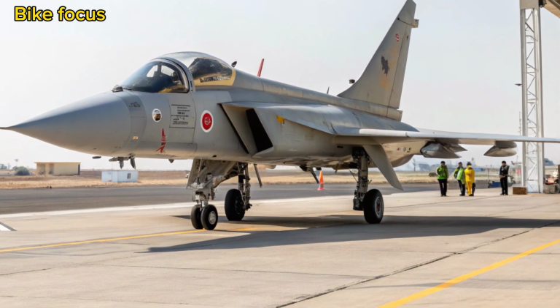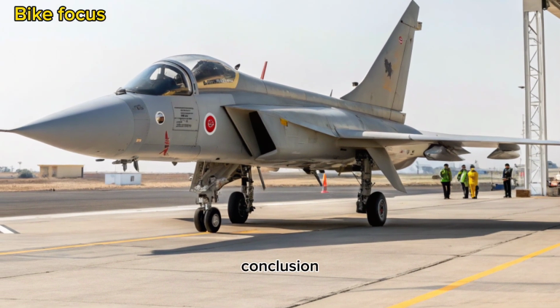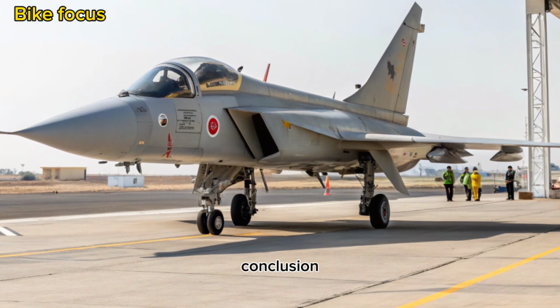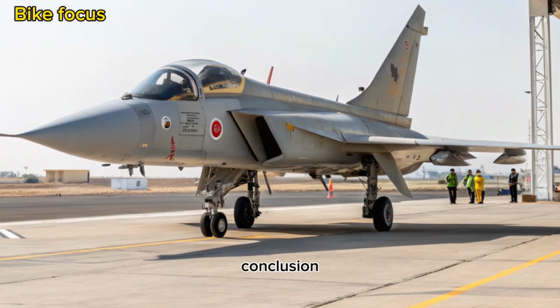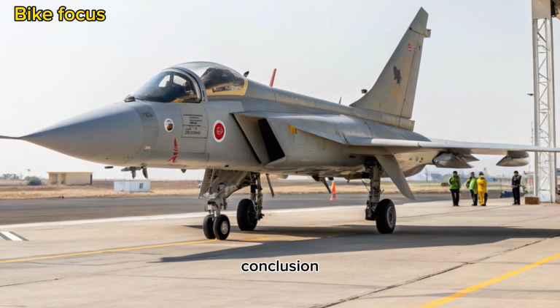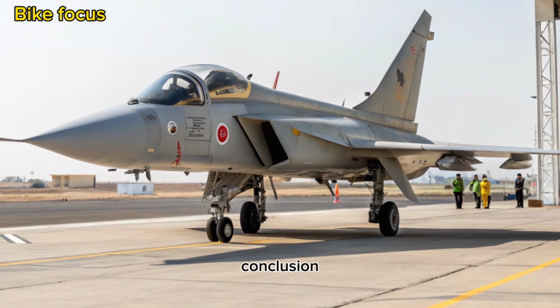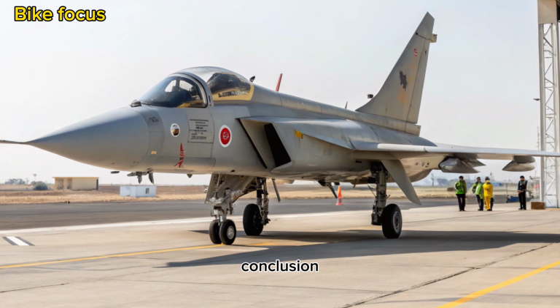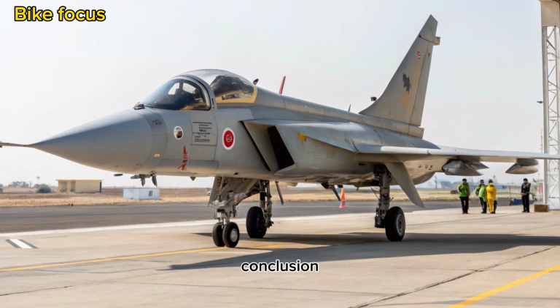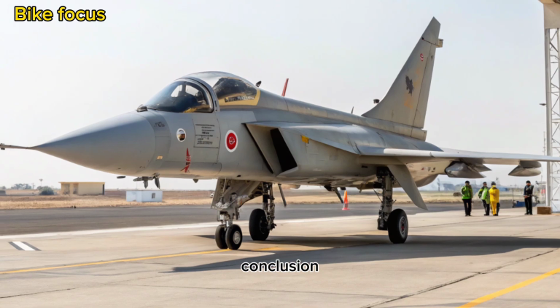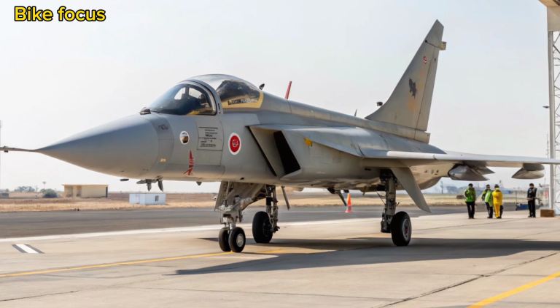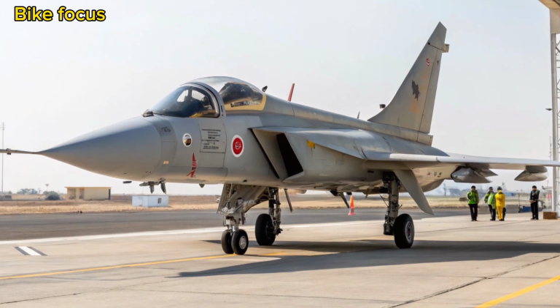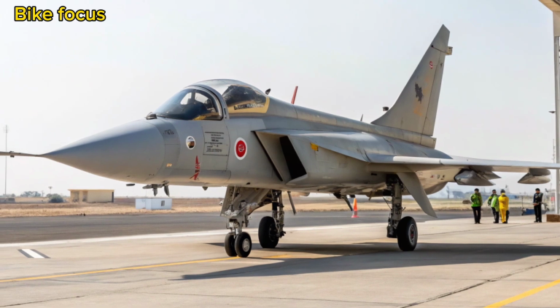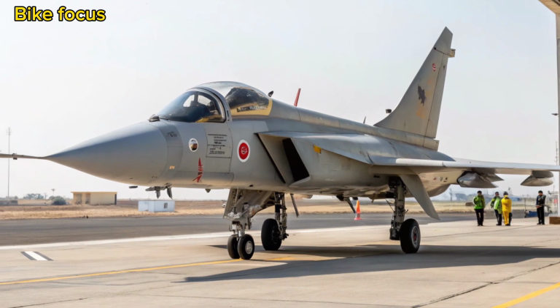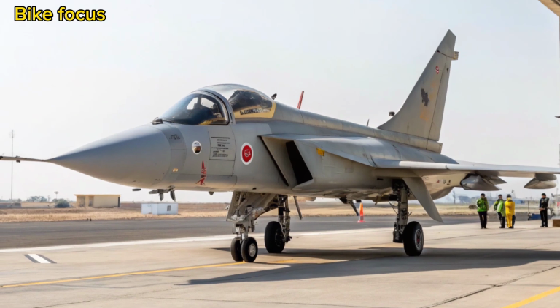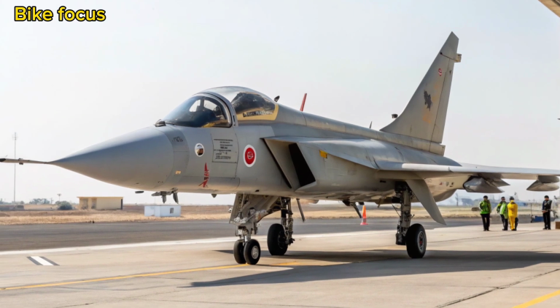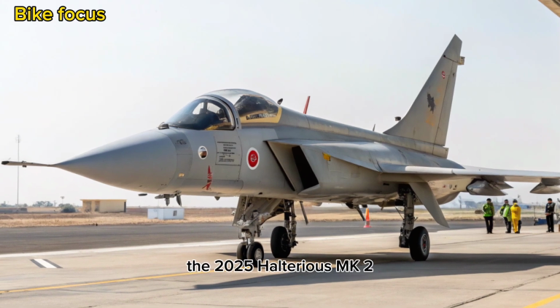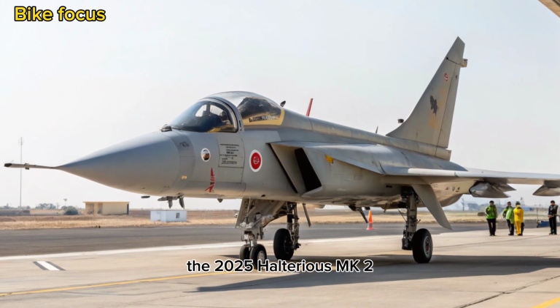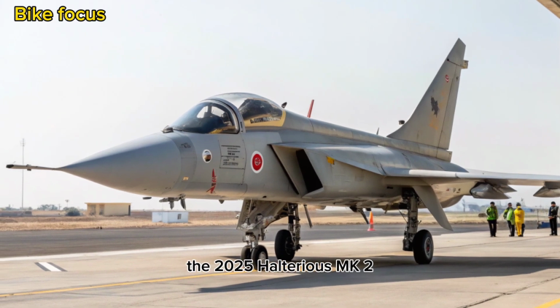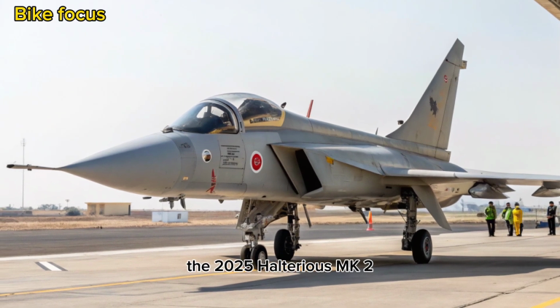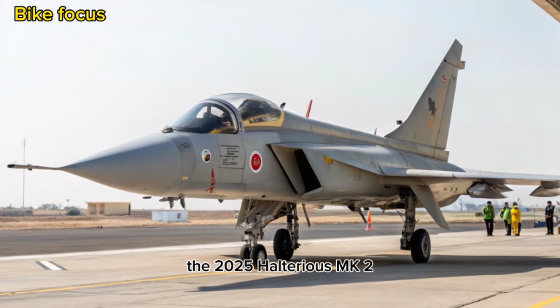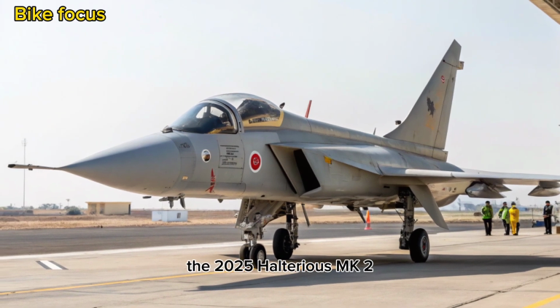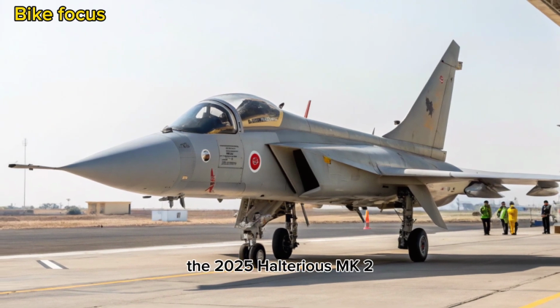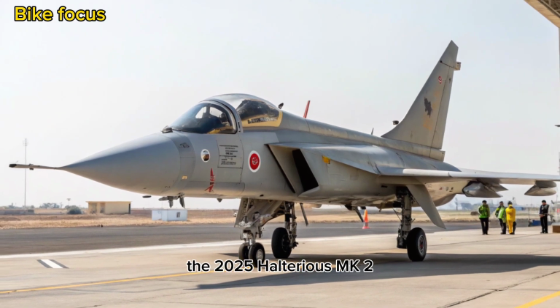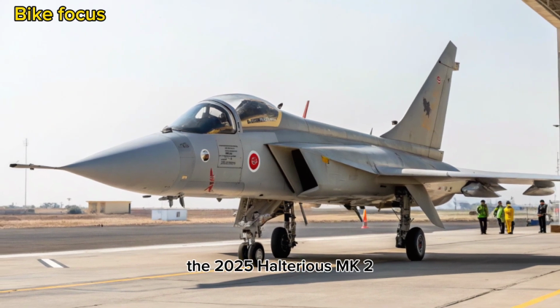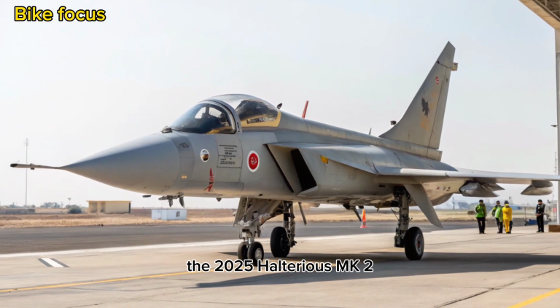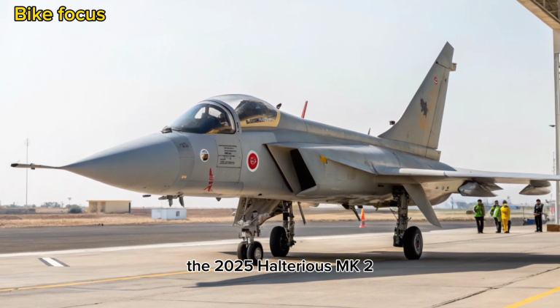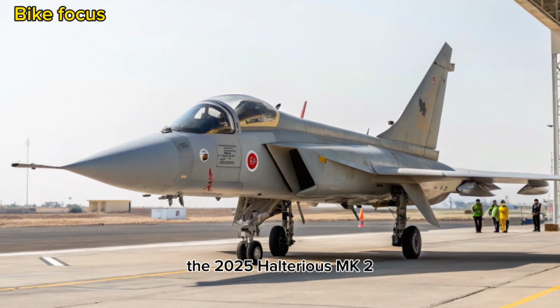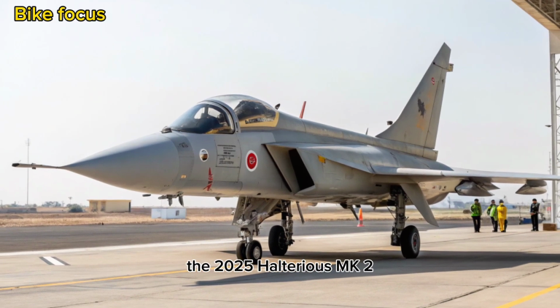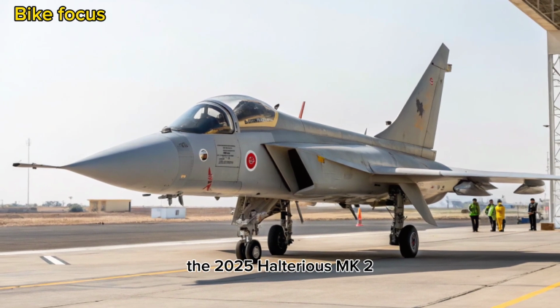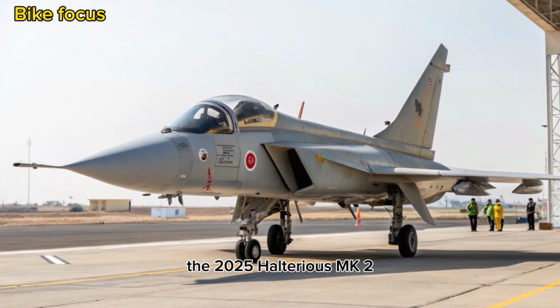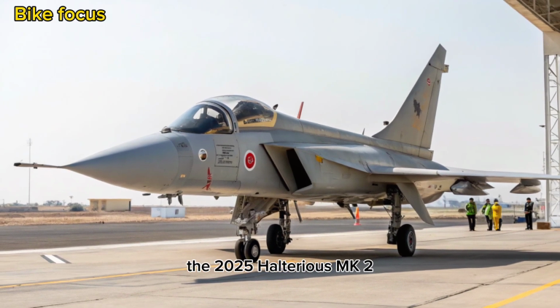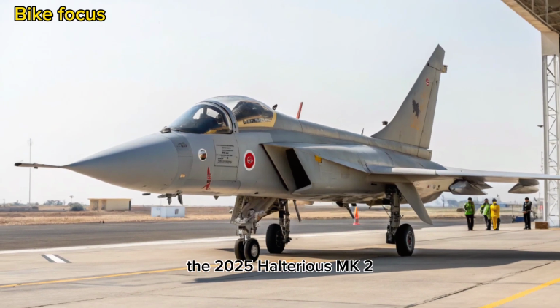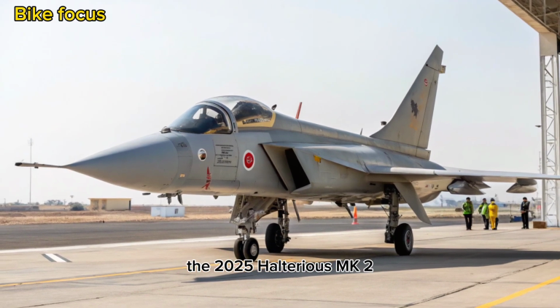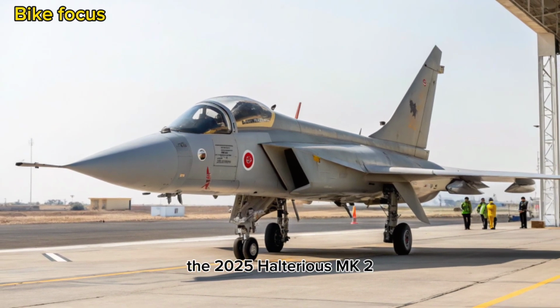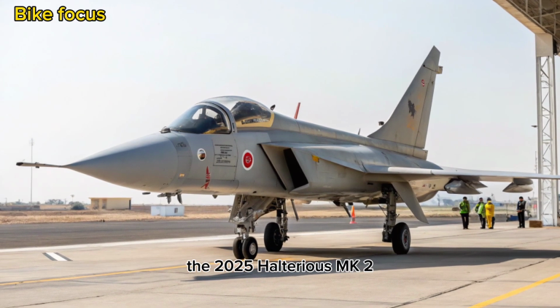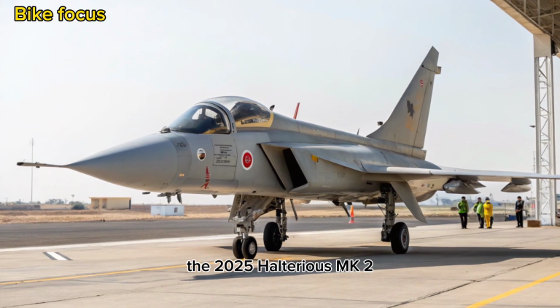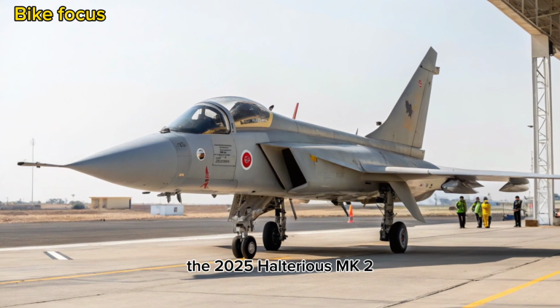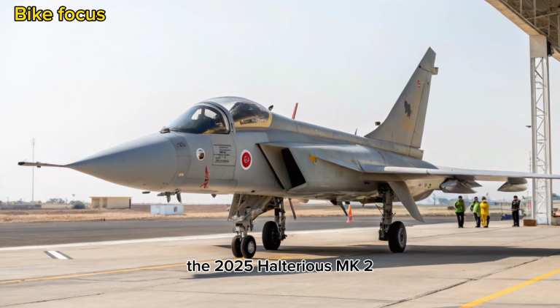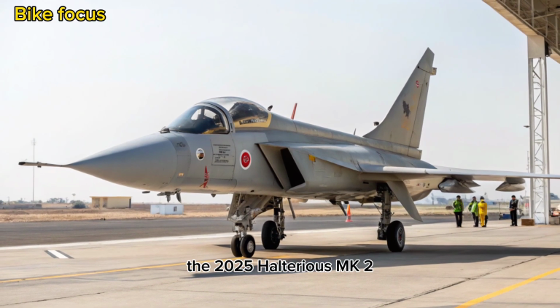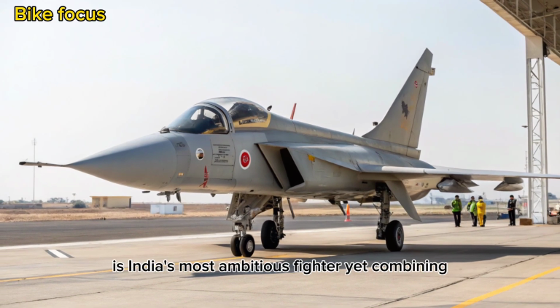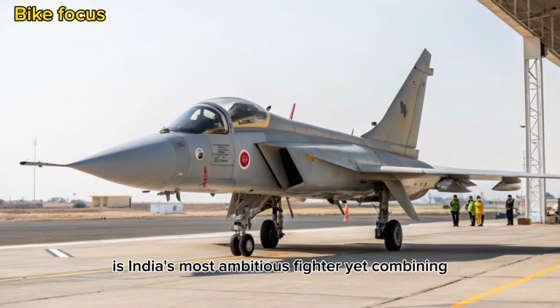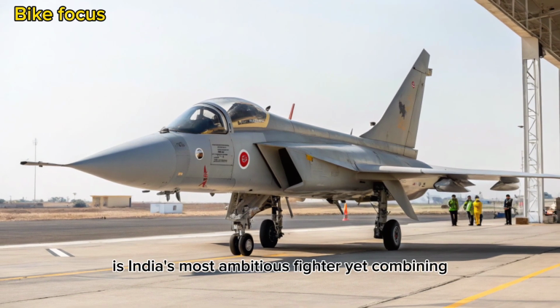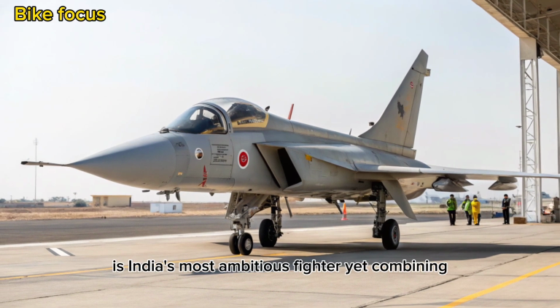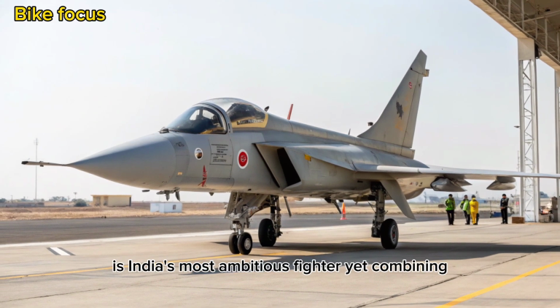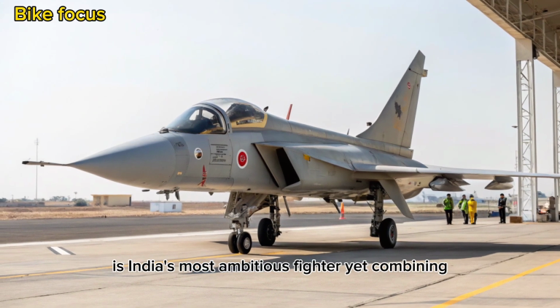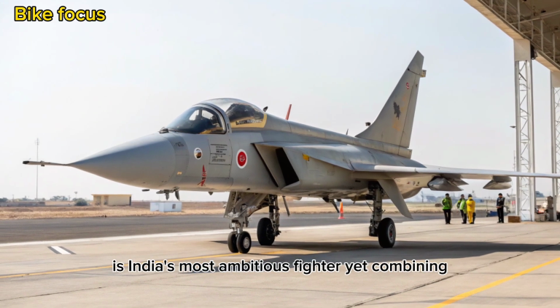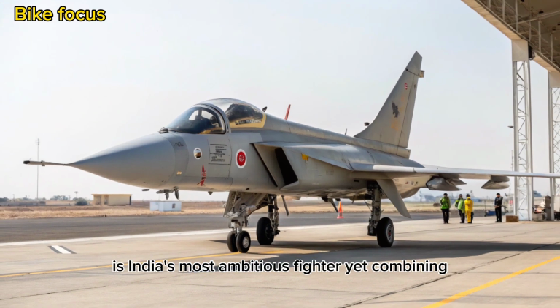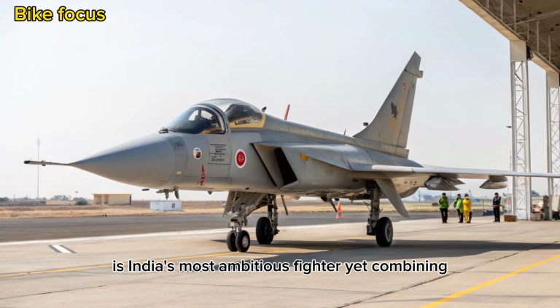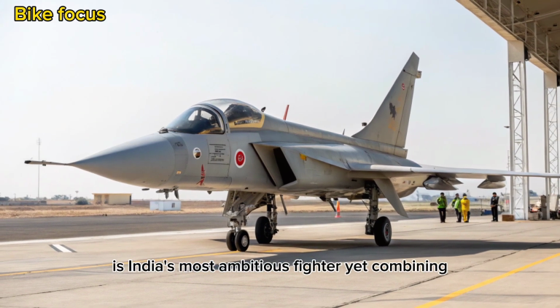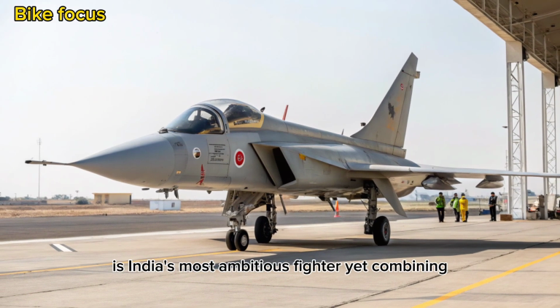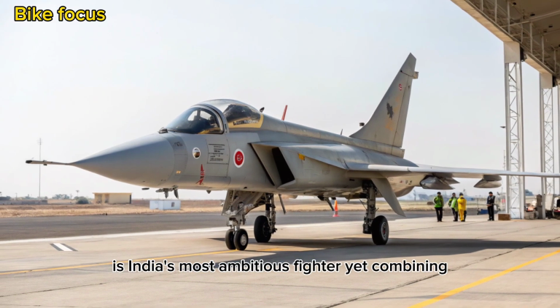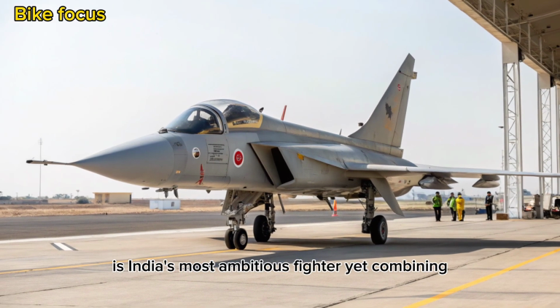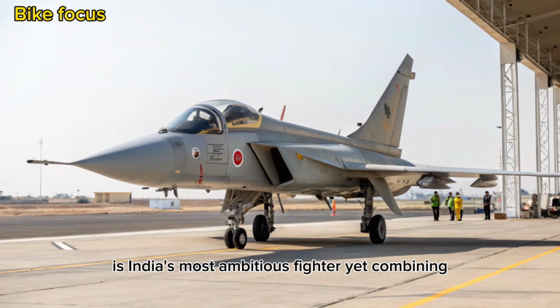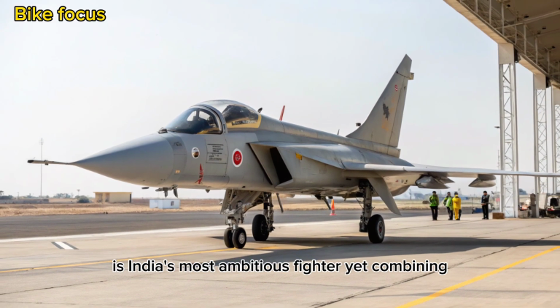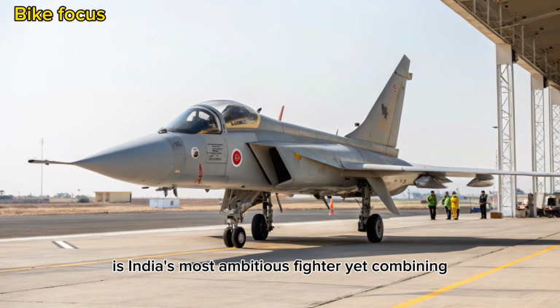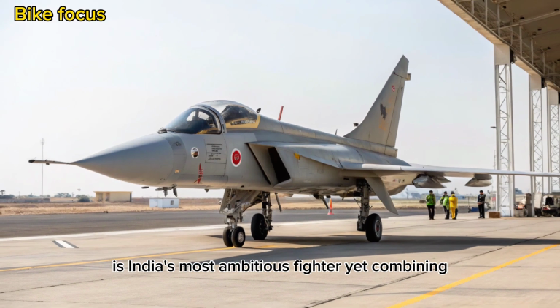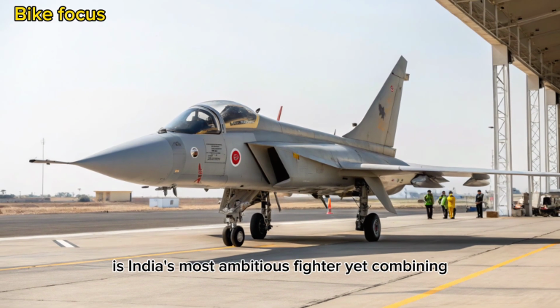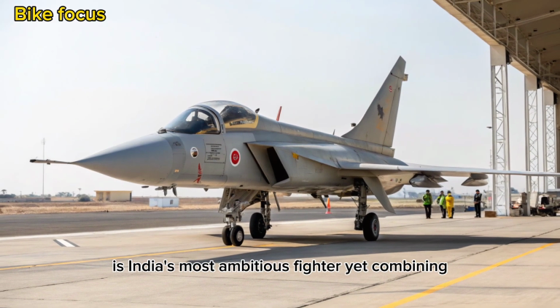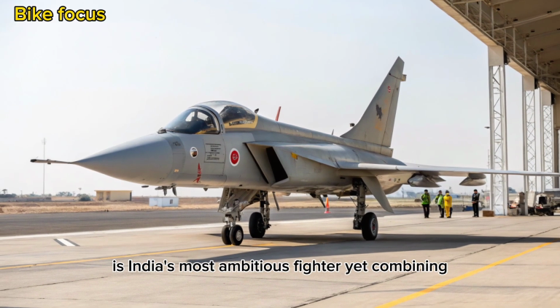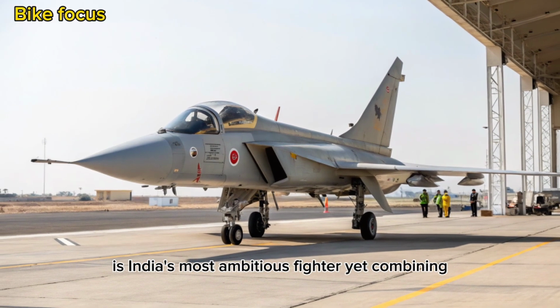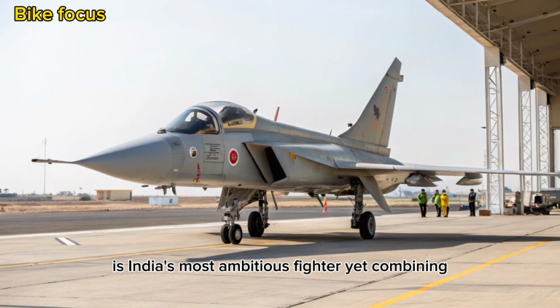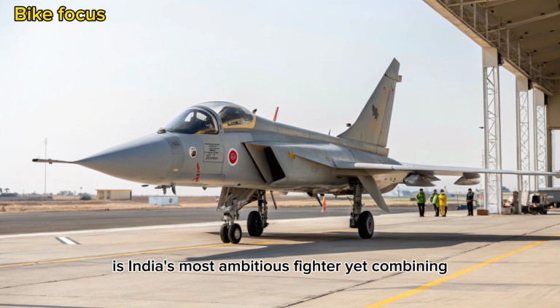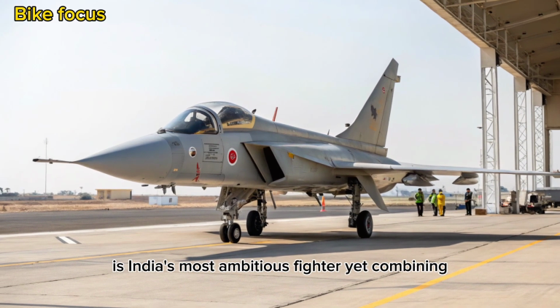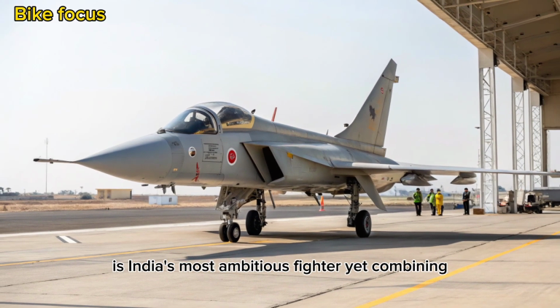Conclusion: The 2025 HAL Tejas MK2 is India's most ambitious fighter yet, combining advanced avionics, superior firepower, and indigenous engineering into a single formidable platform.